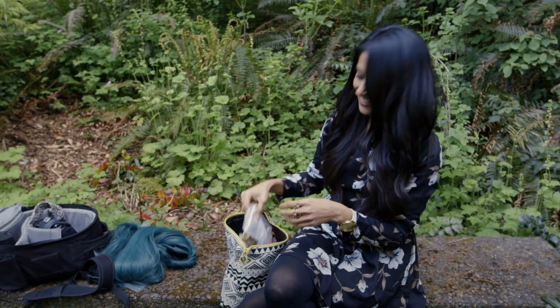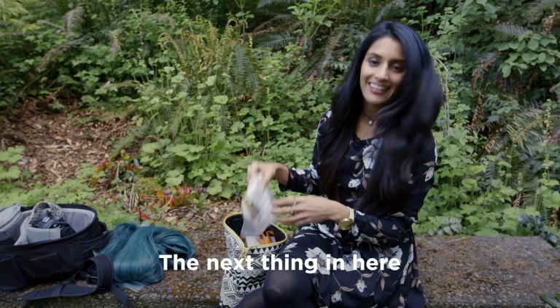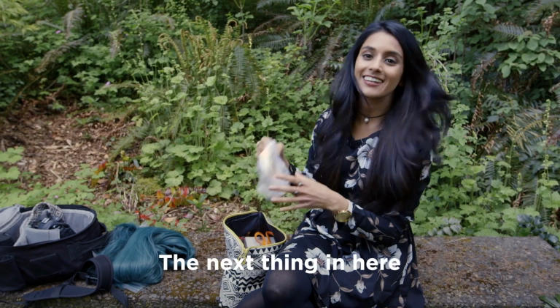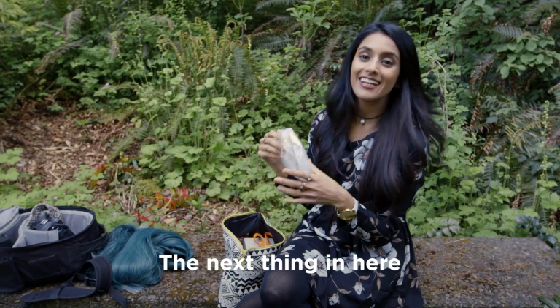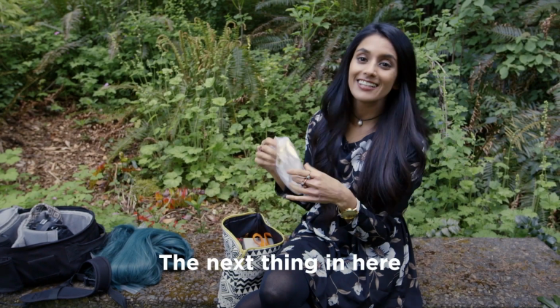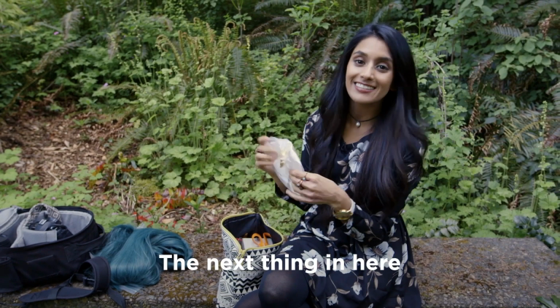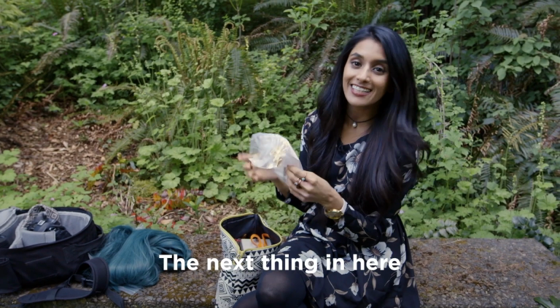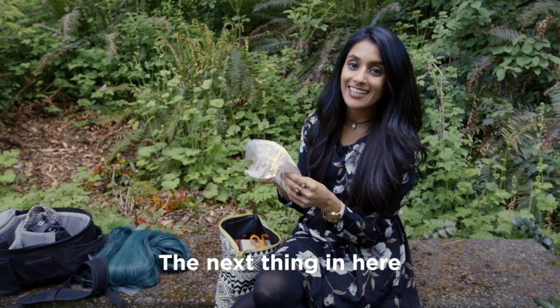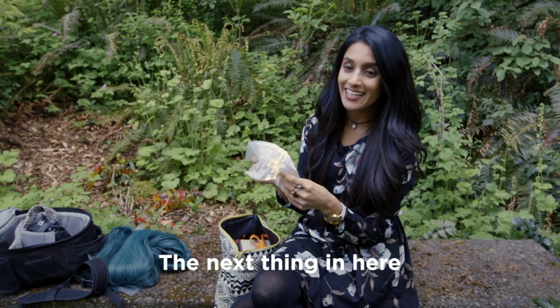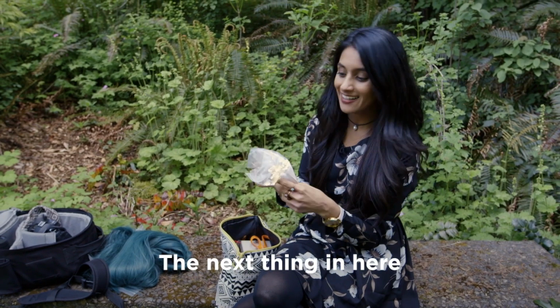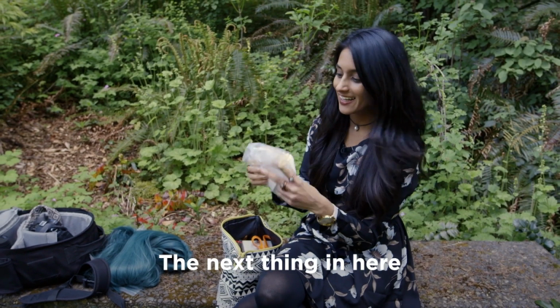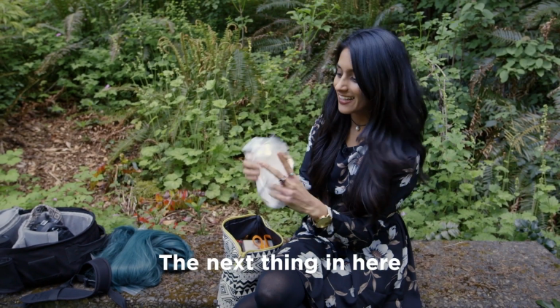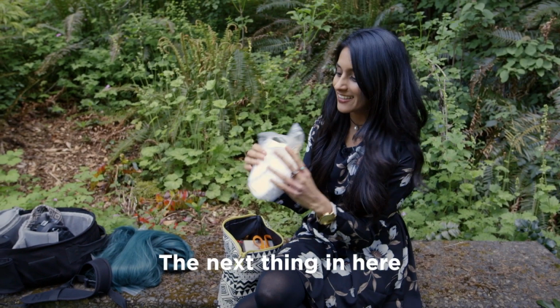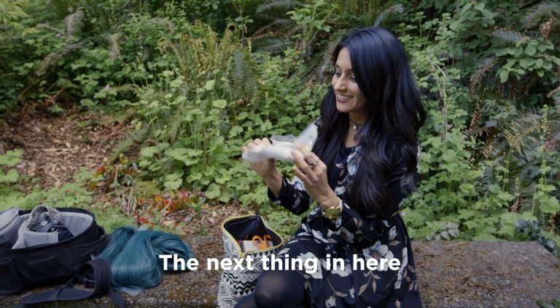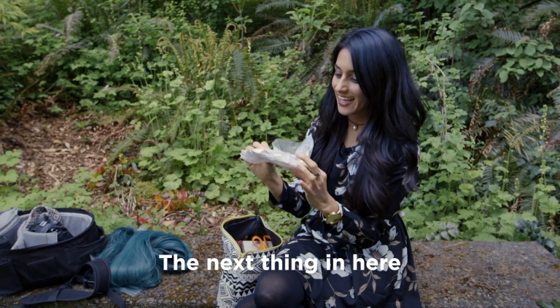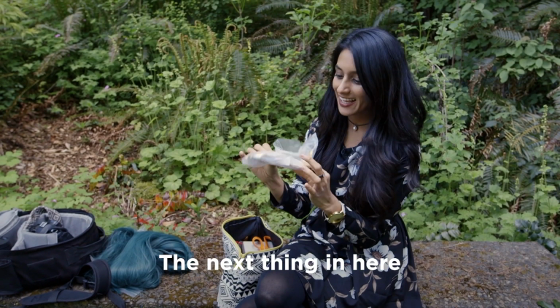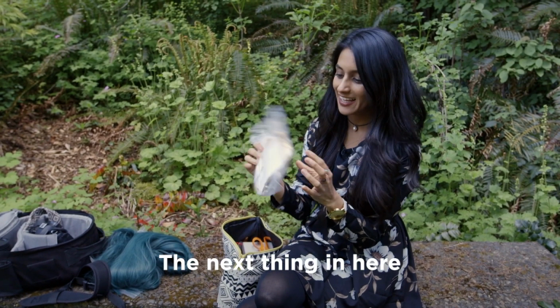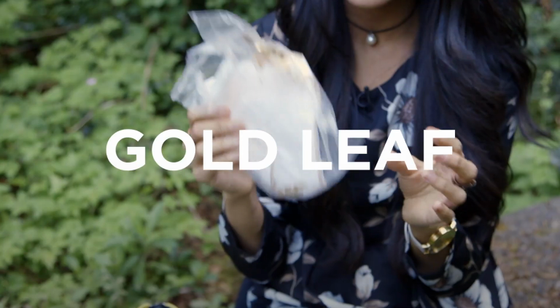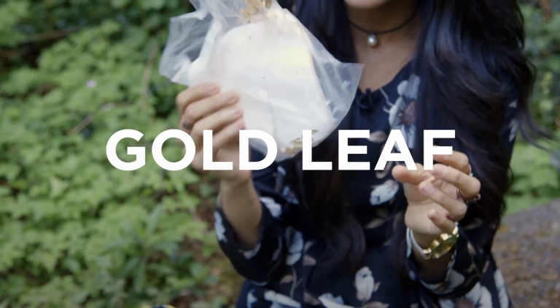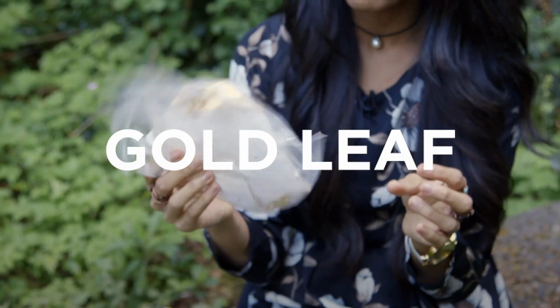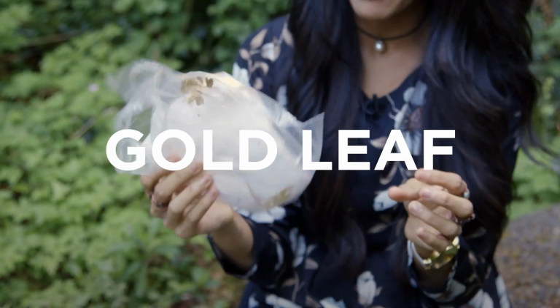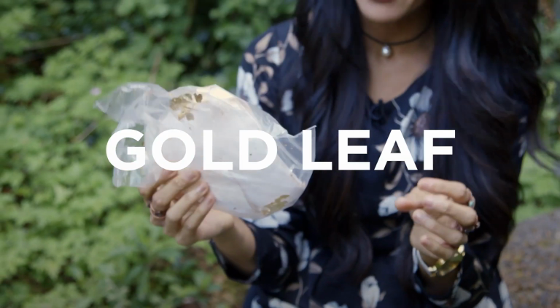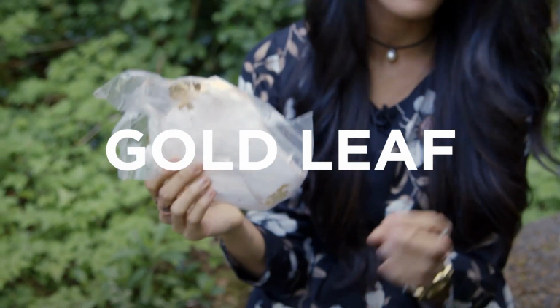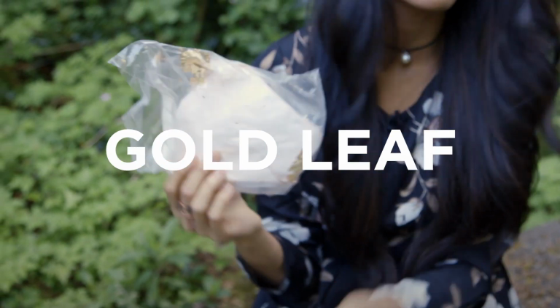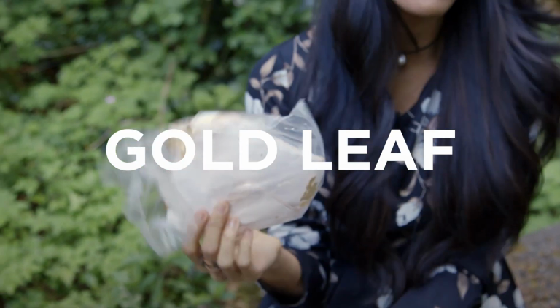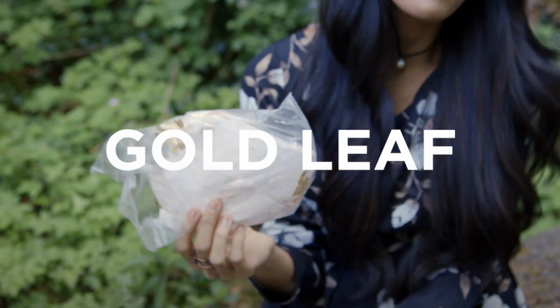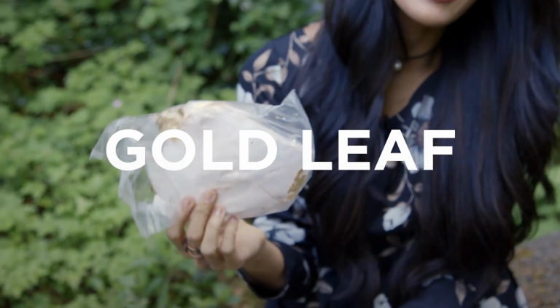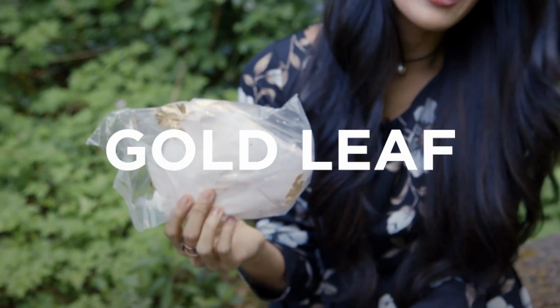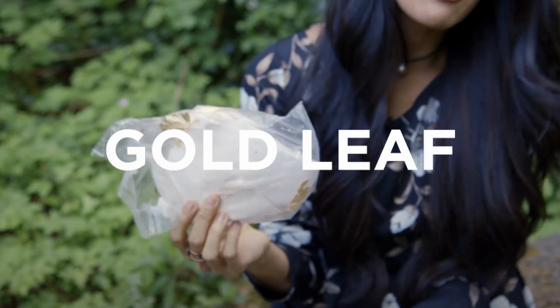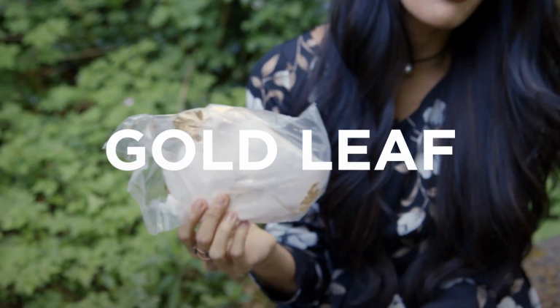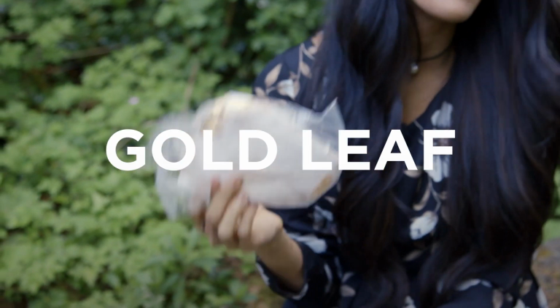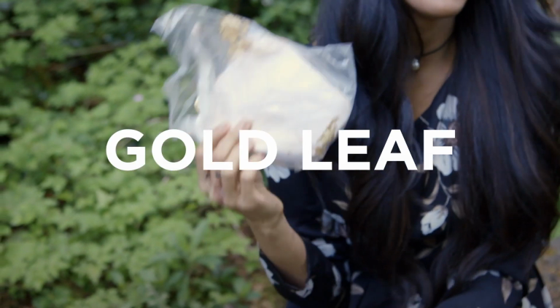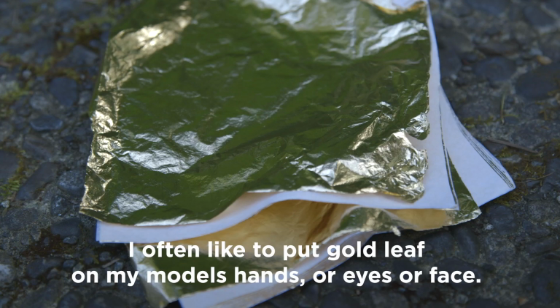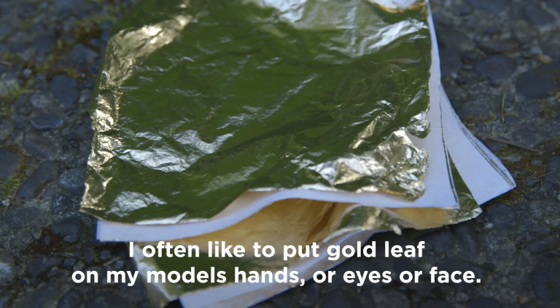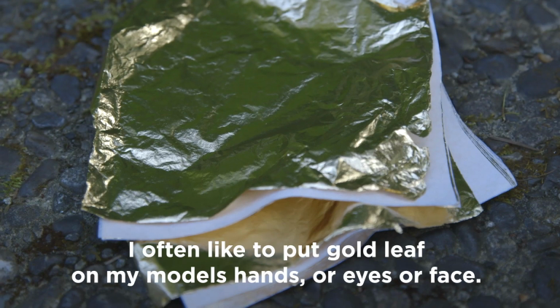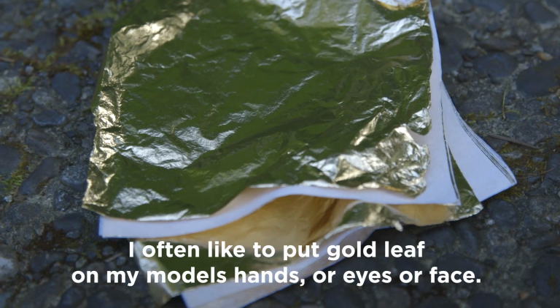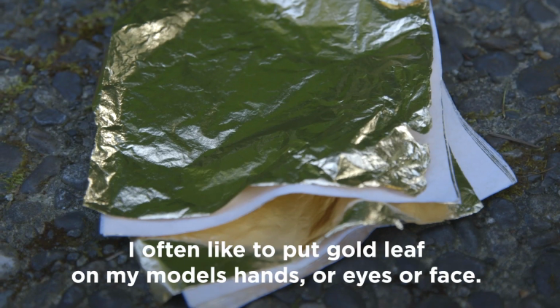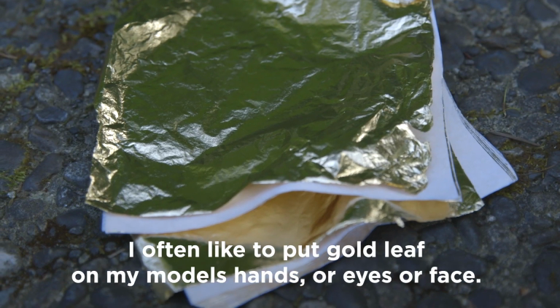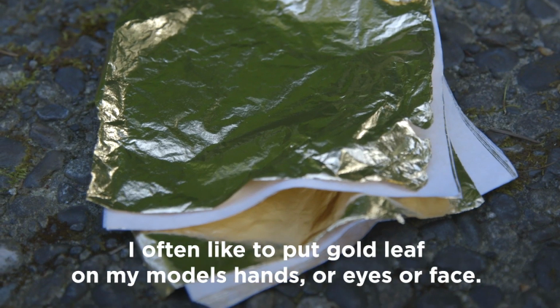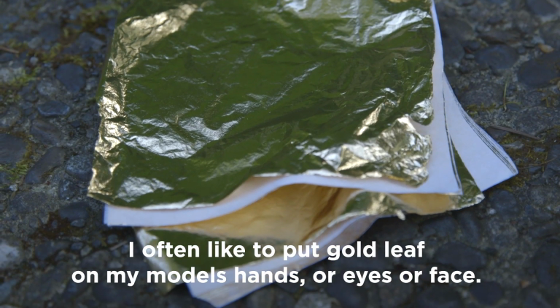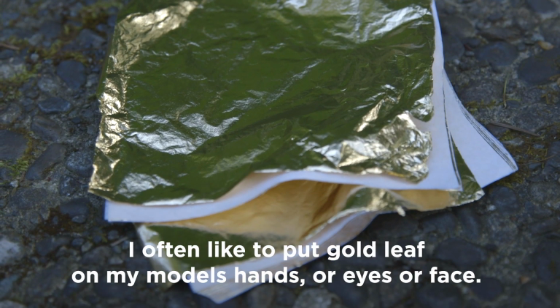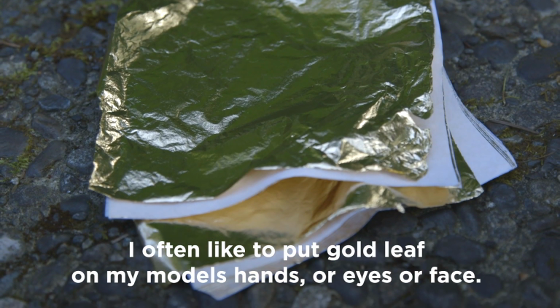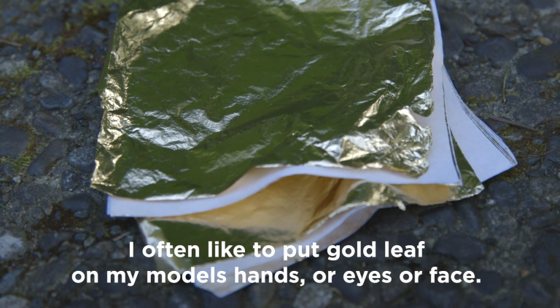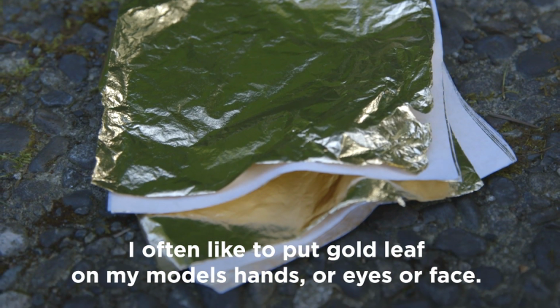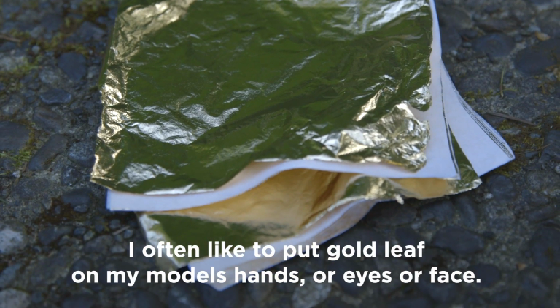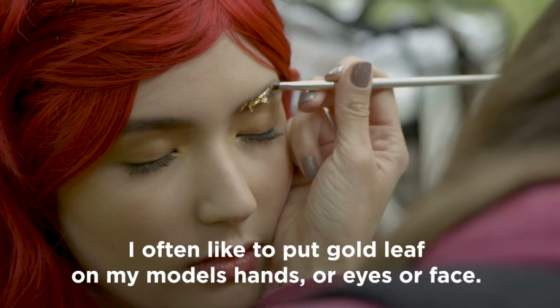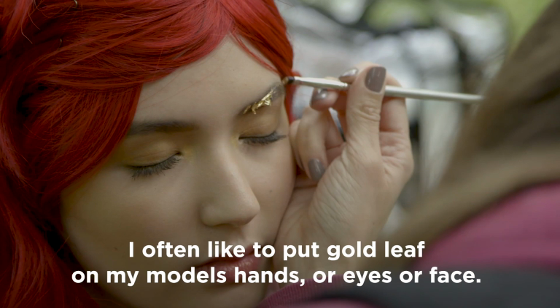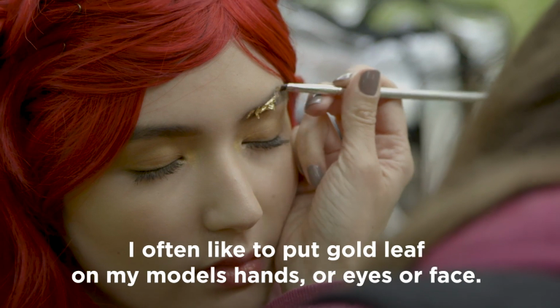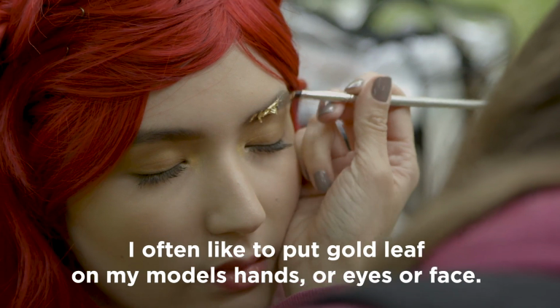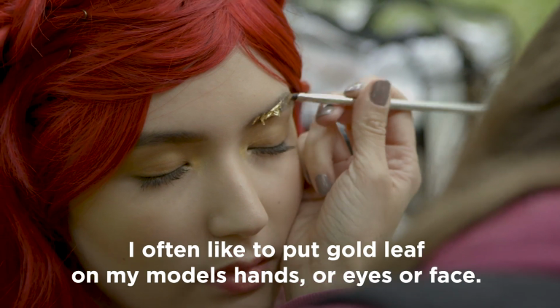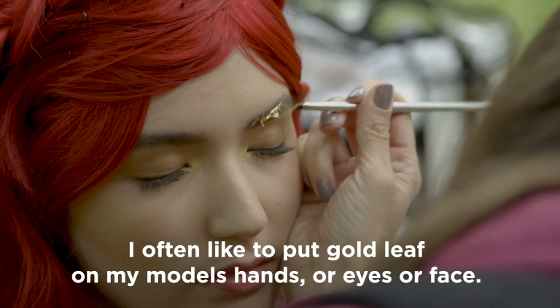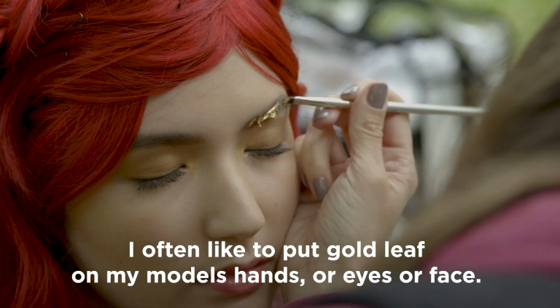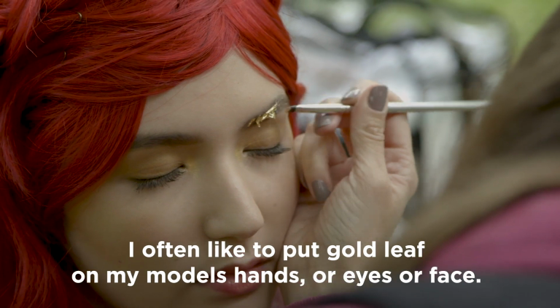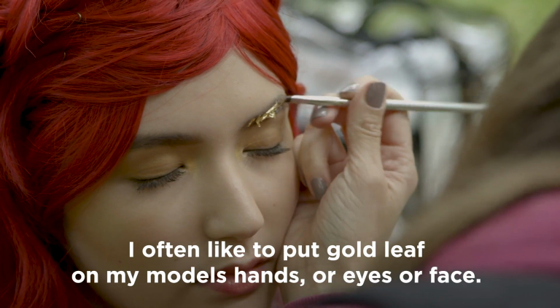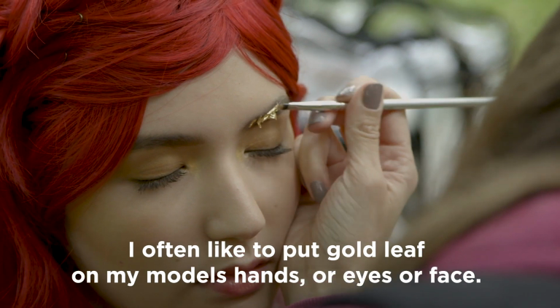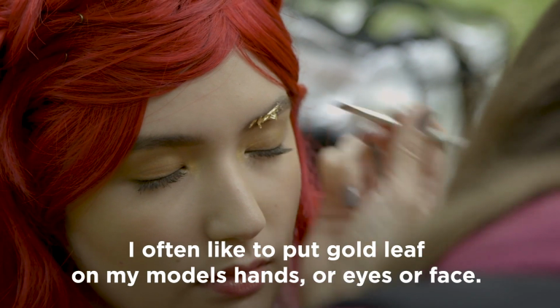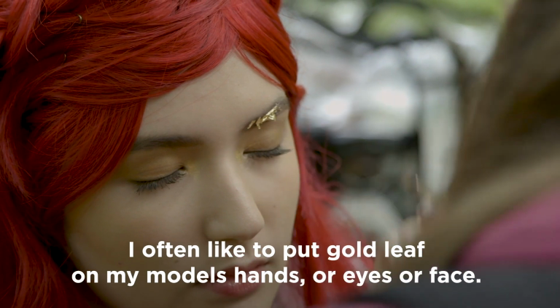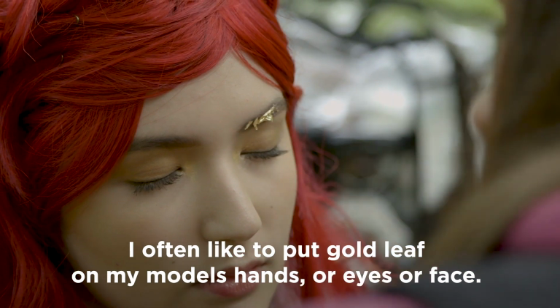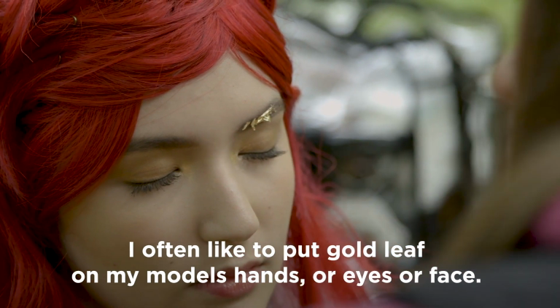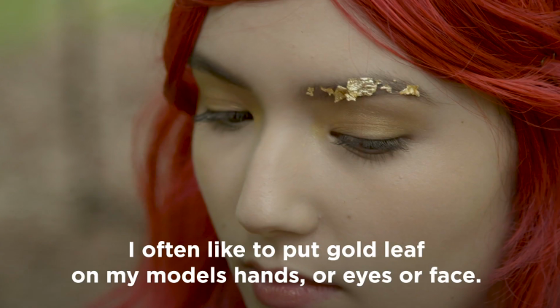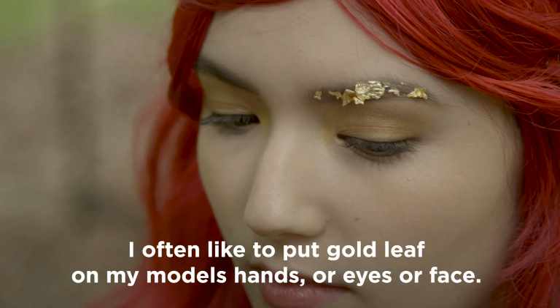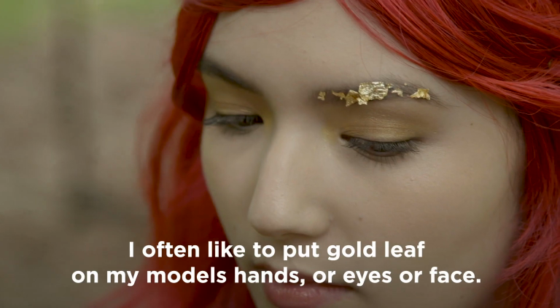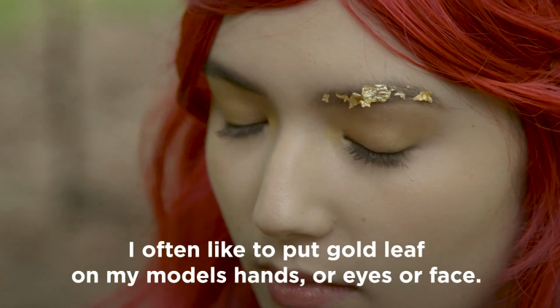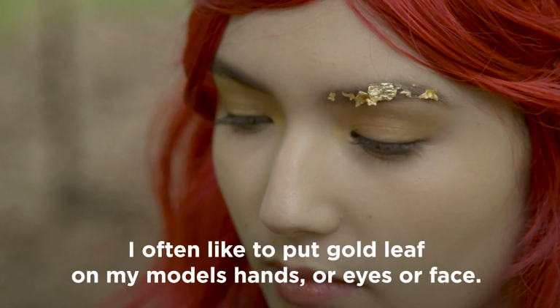The next thing in here is a packet of gold leaf. I often like to put gold leaf on my model's hands or eyes or face.